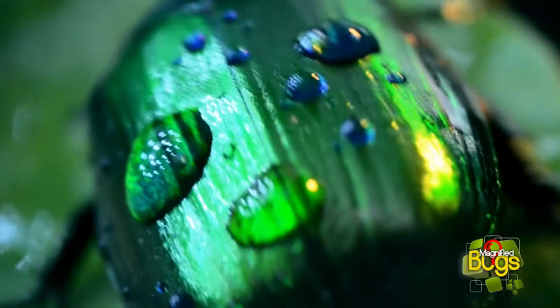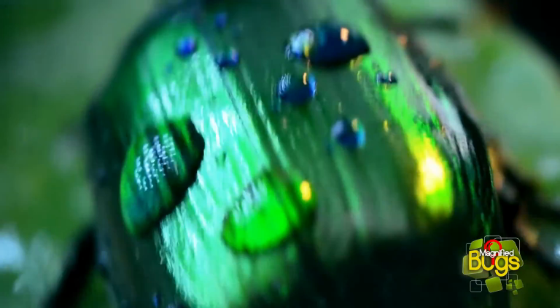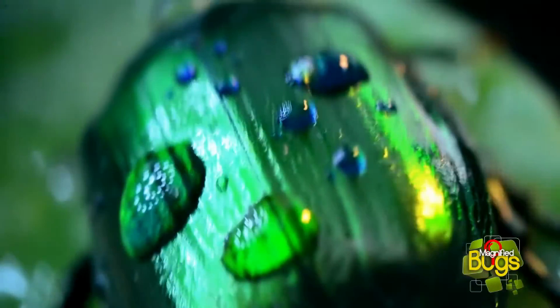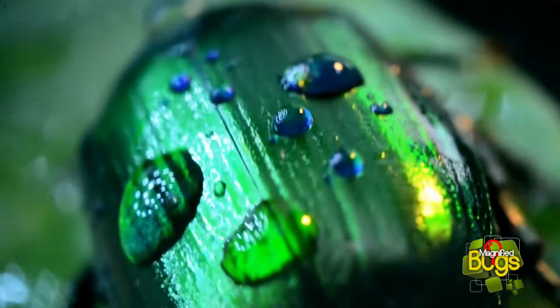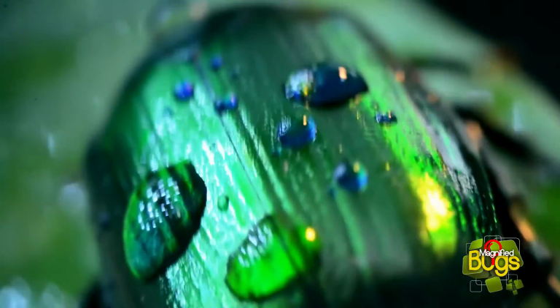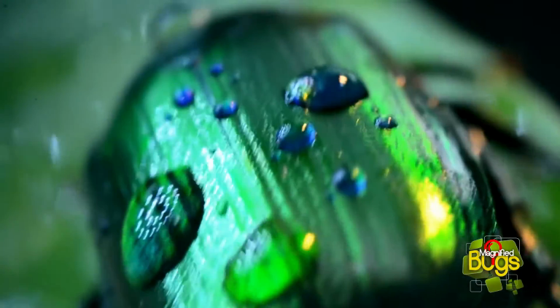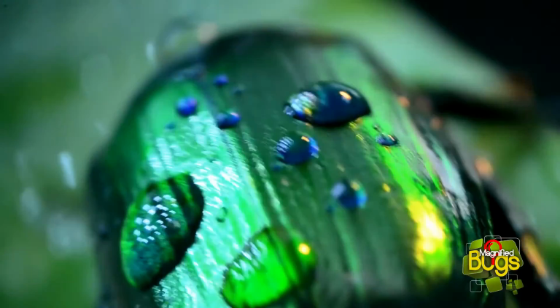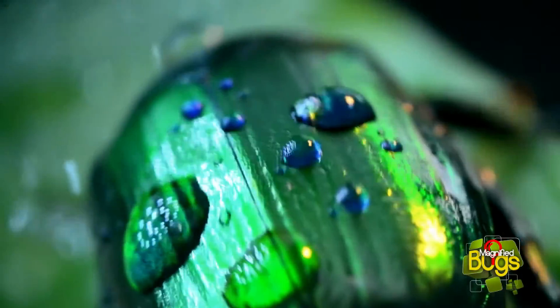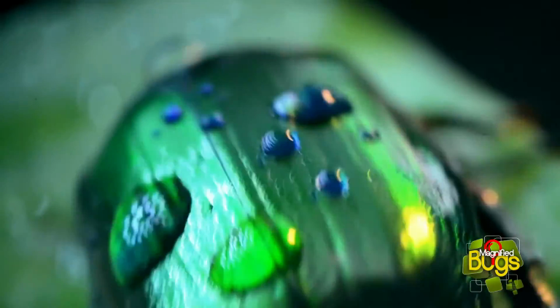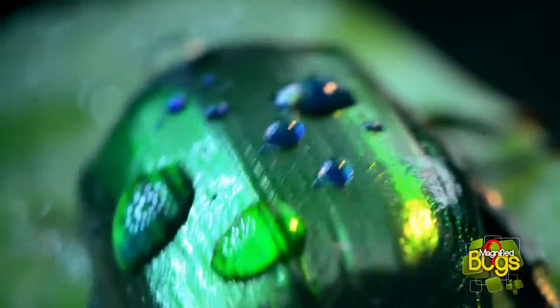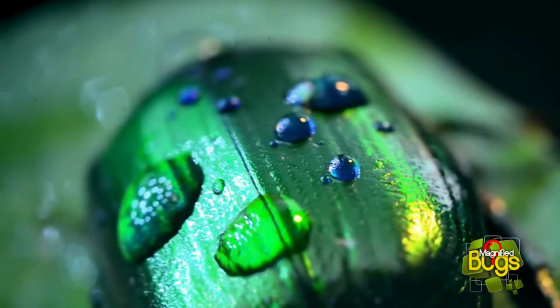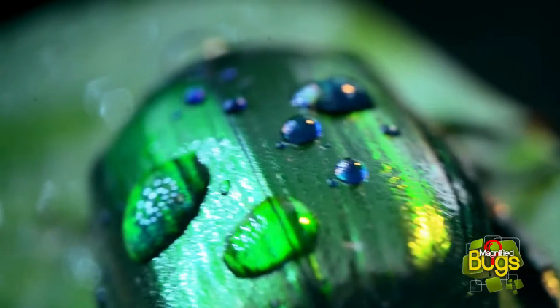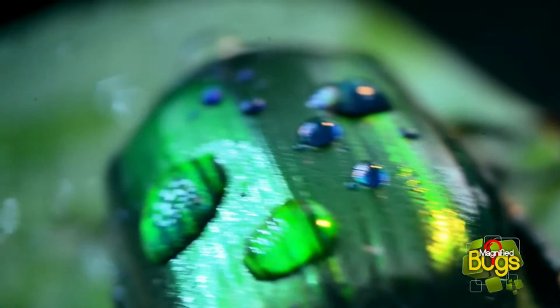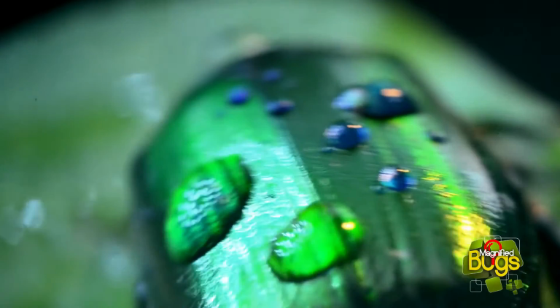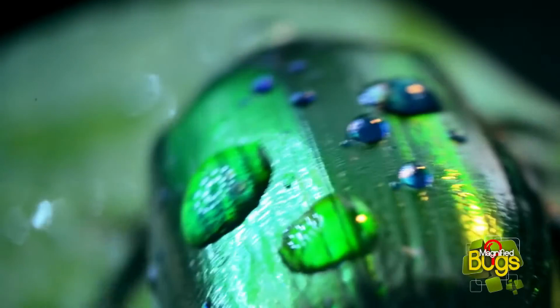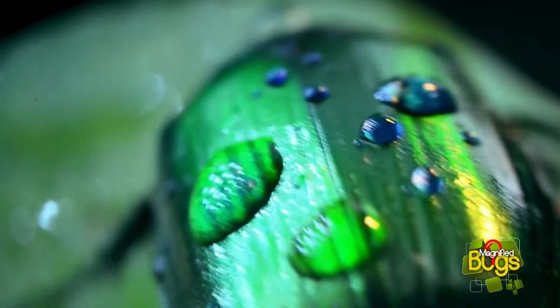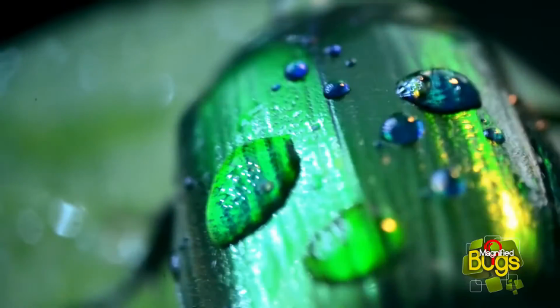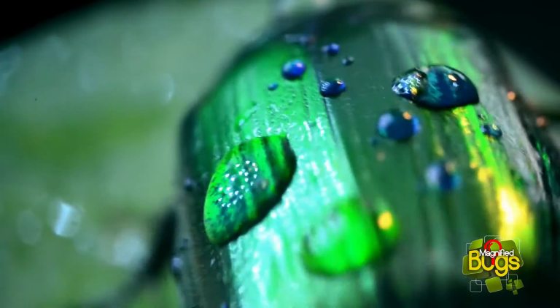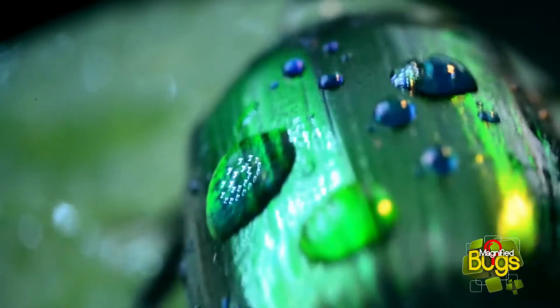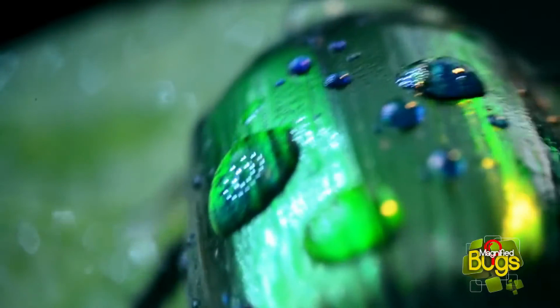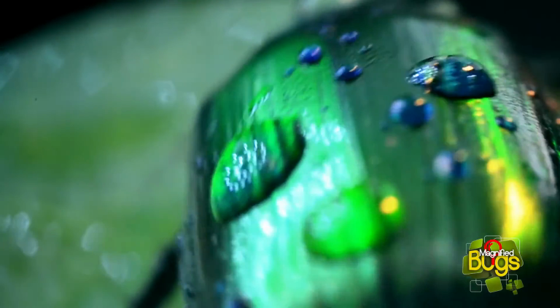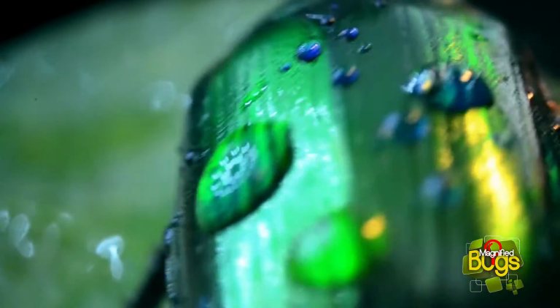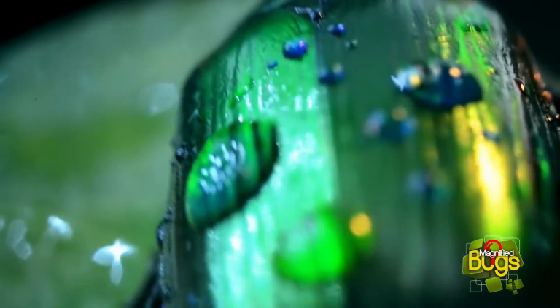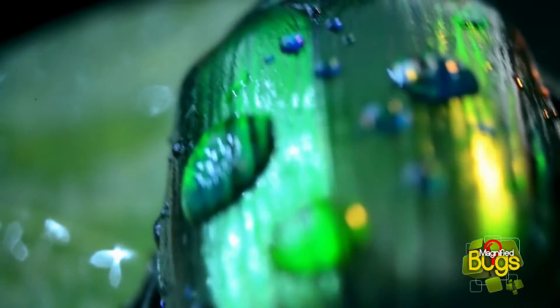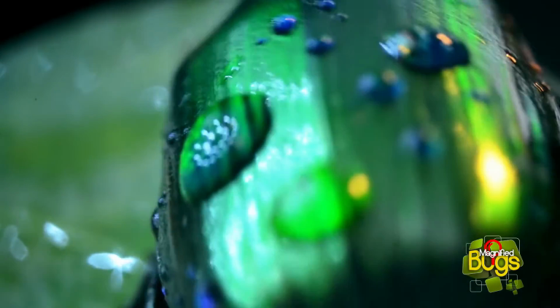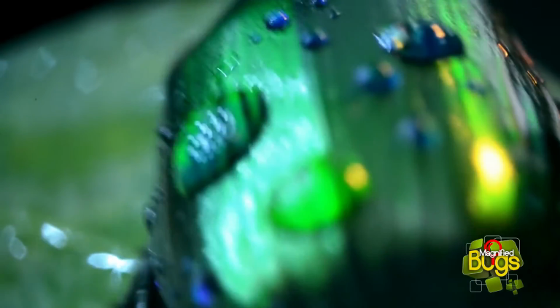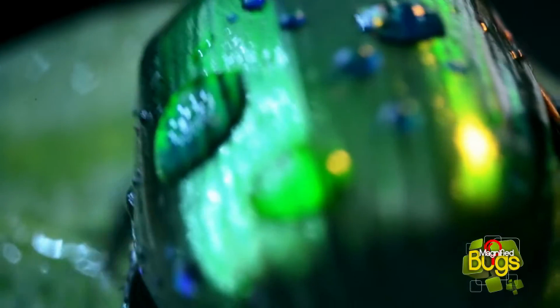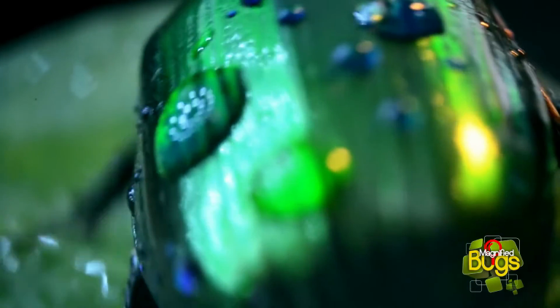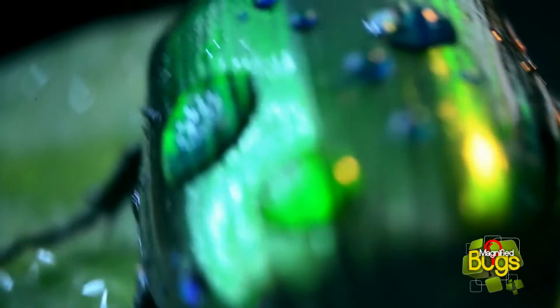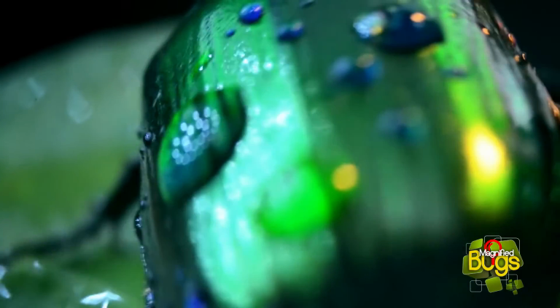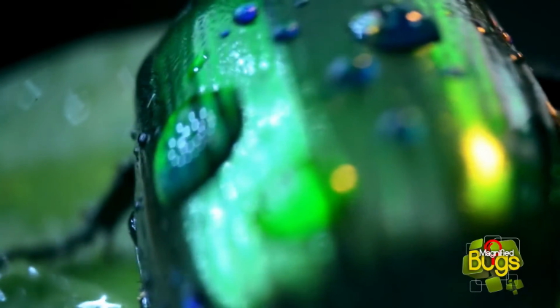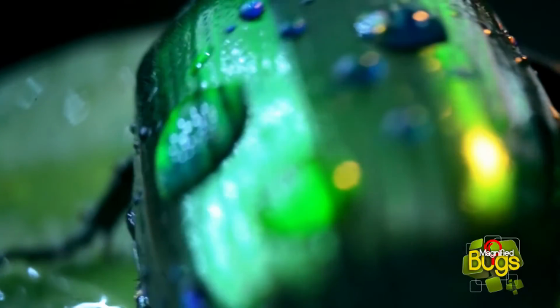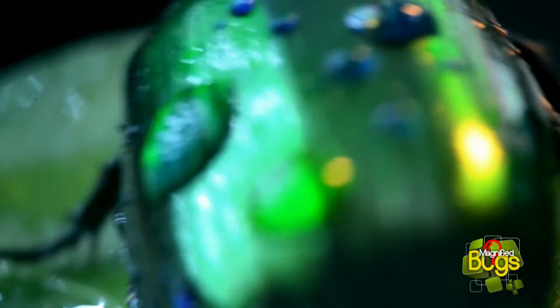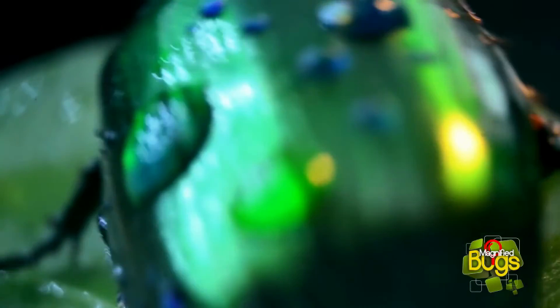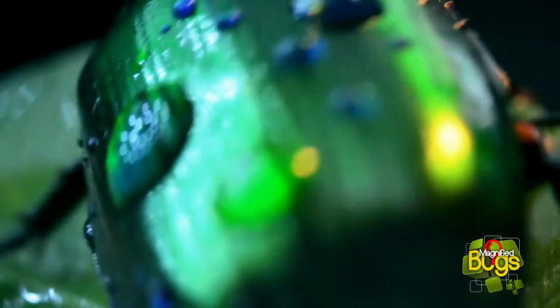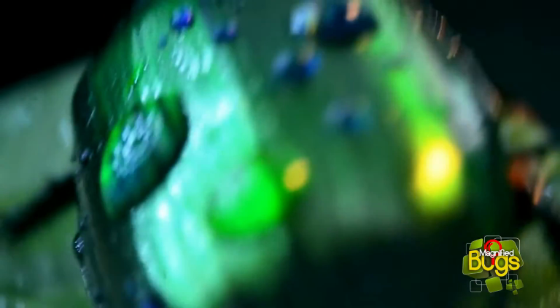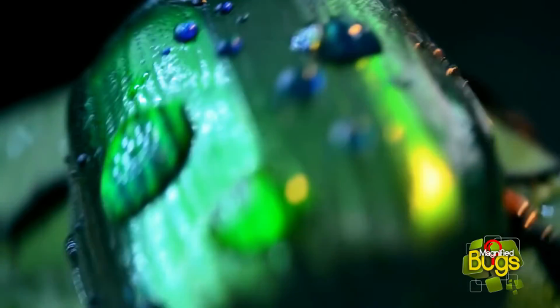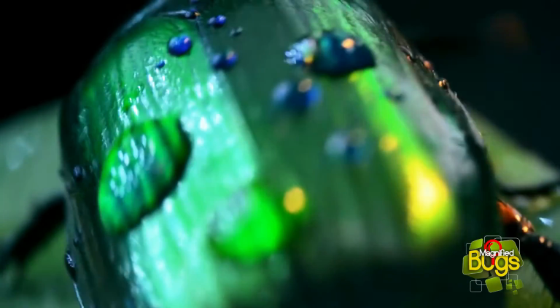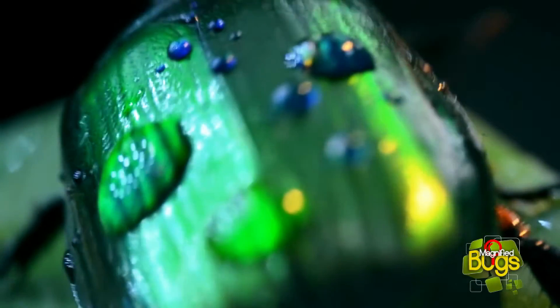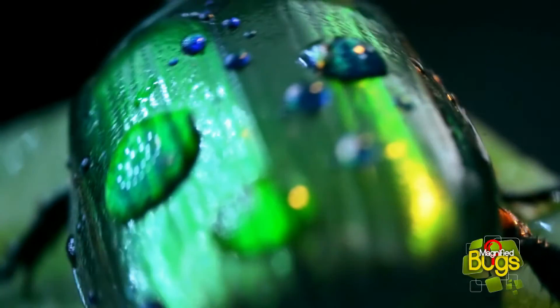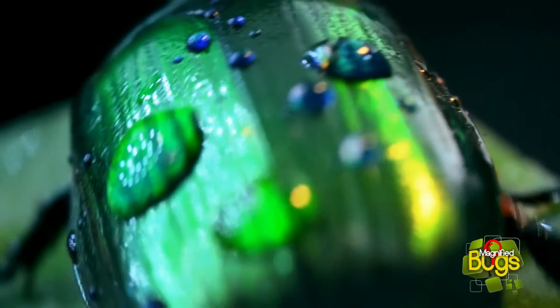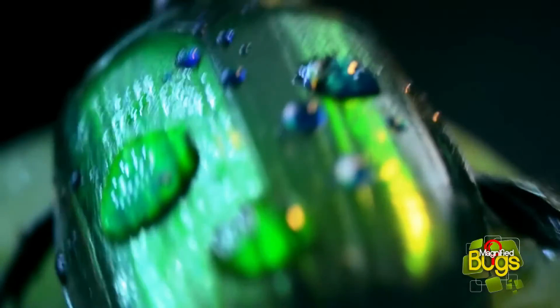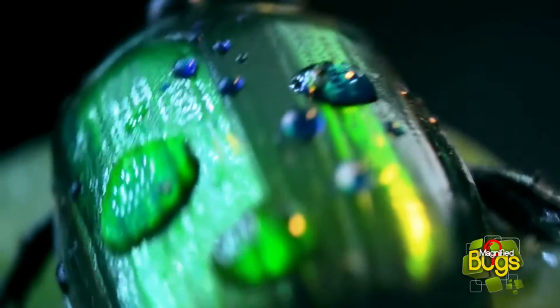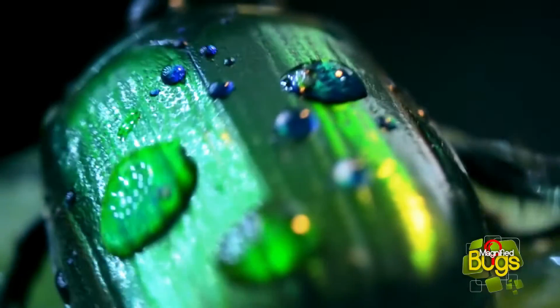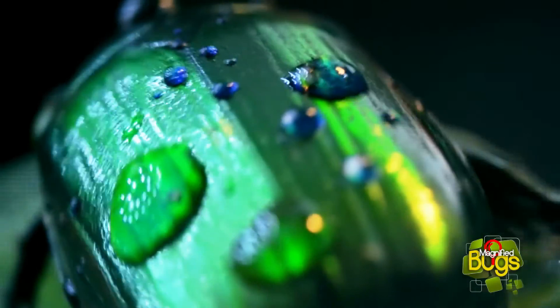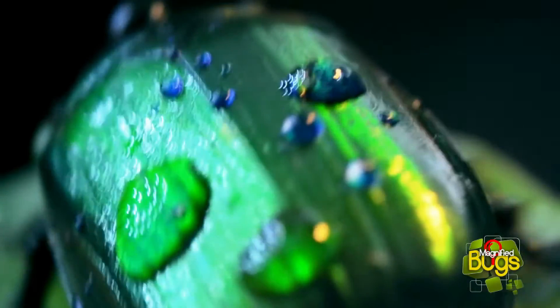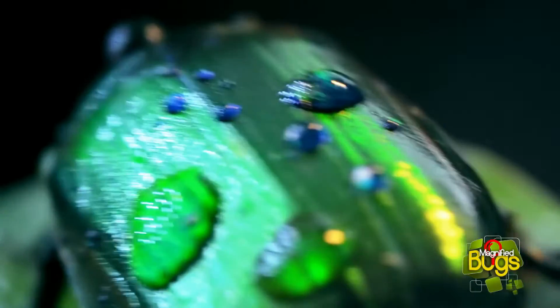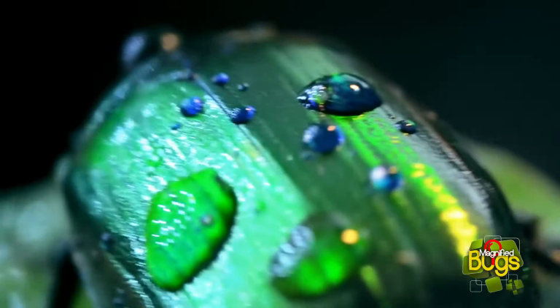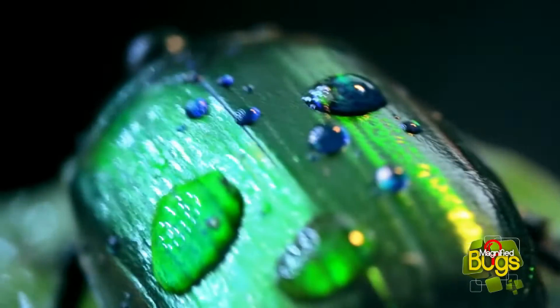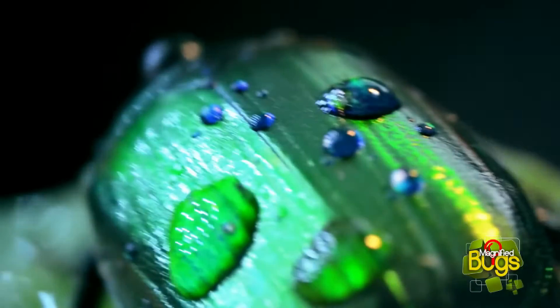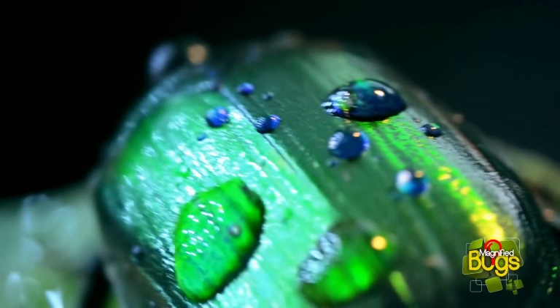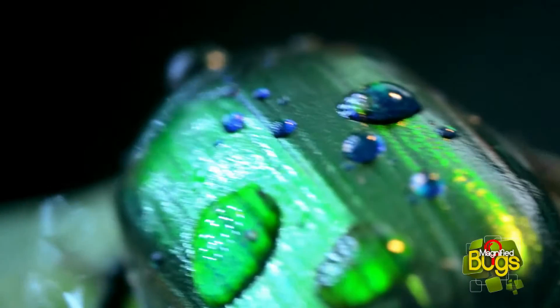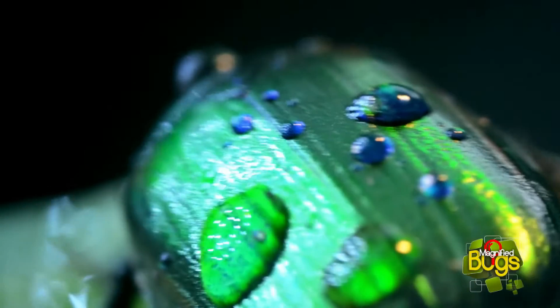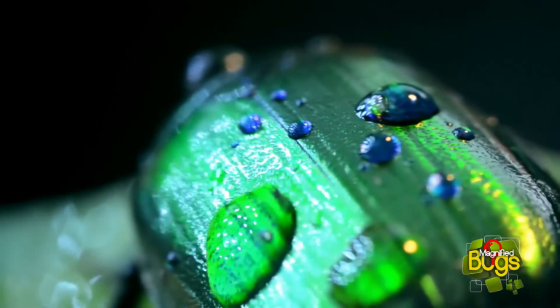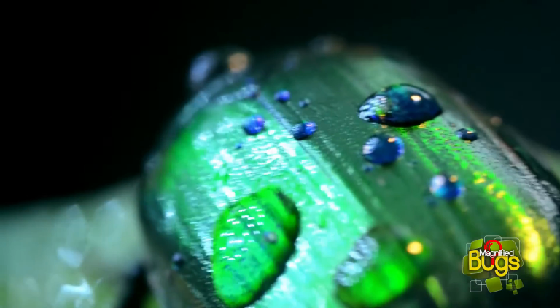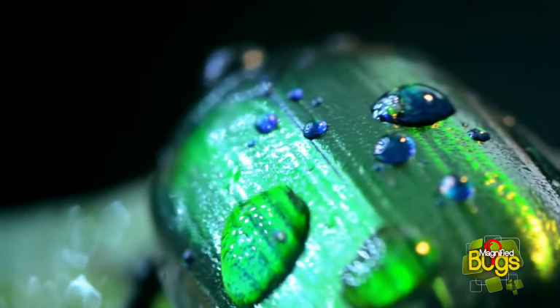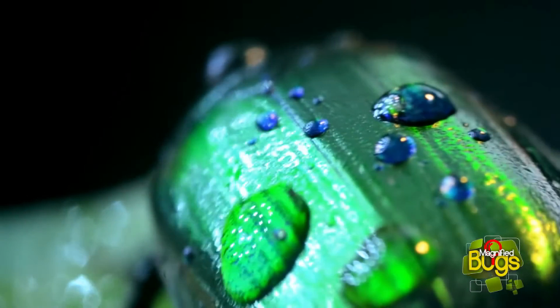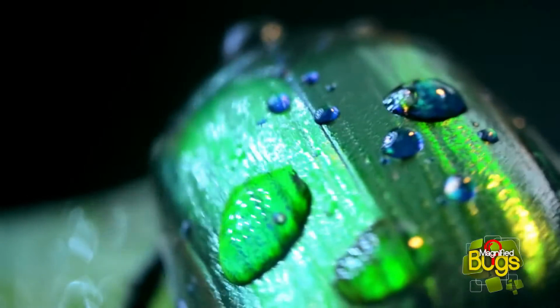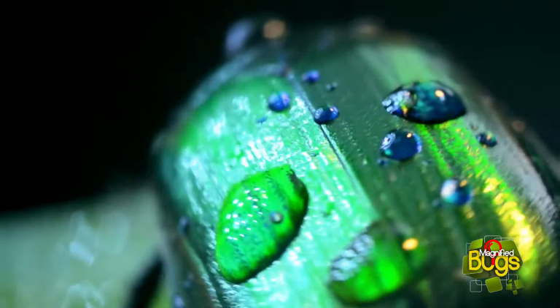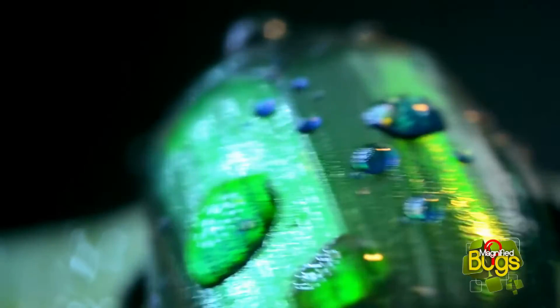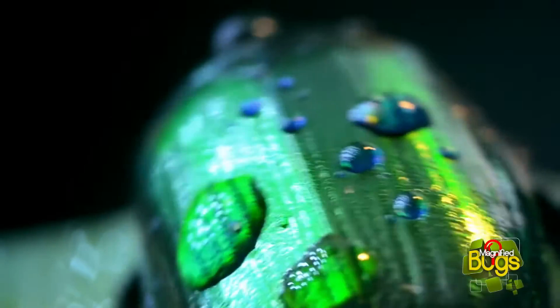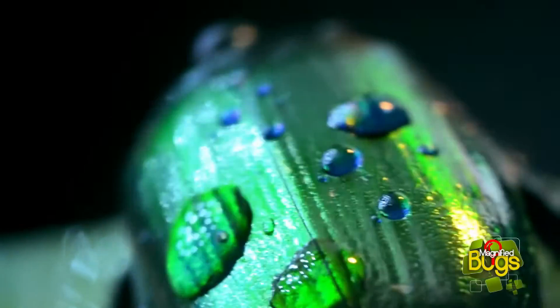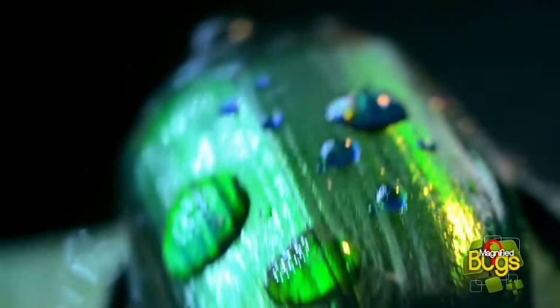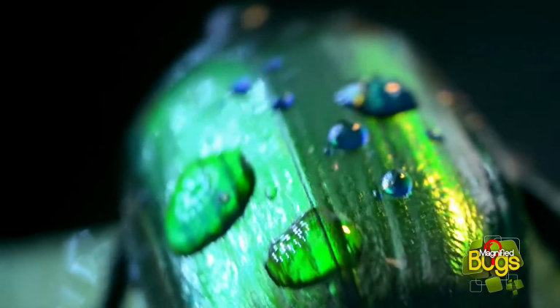The green rose chafer, or just rose chafer, is a beetle in the scarab beetle family.